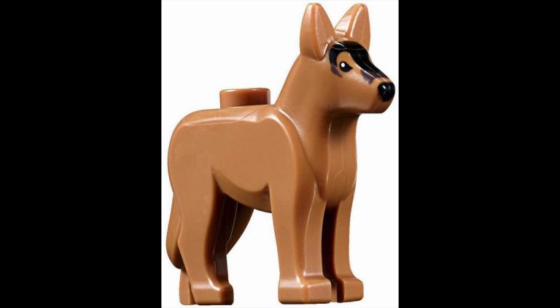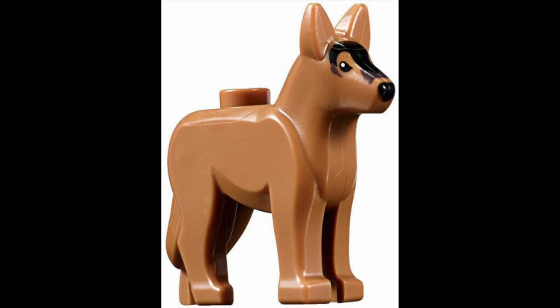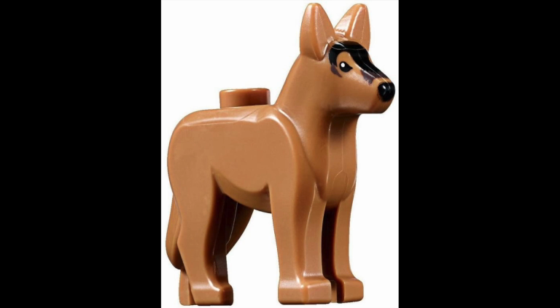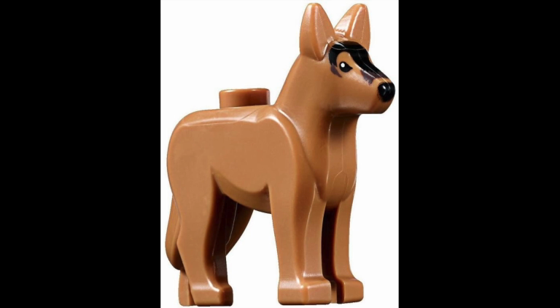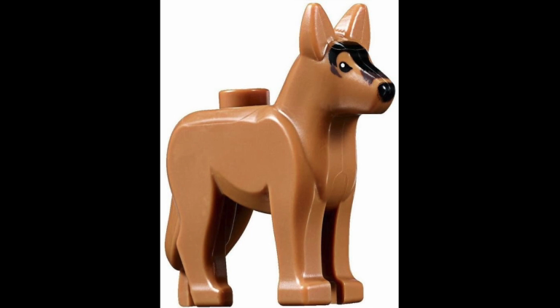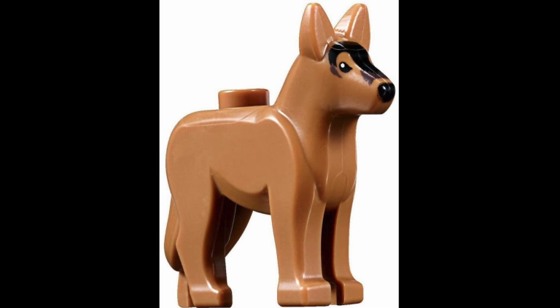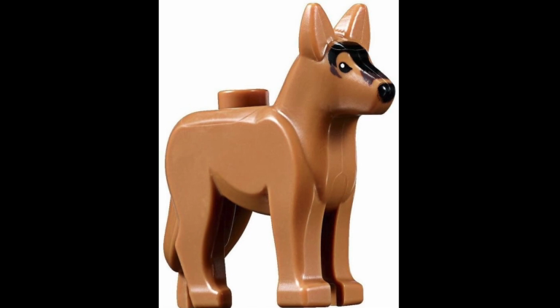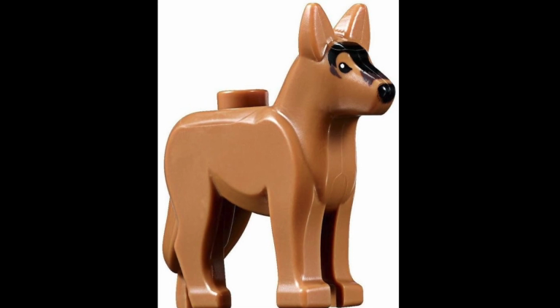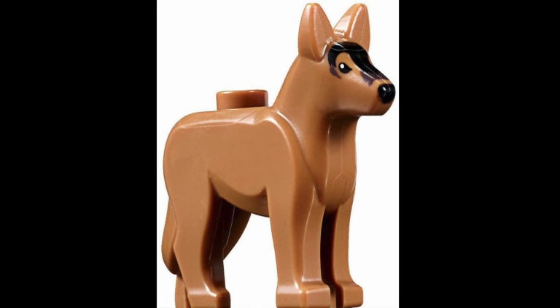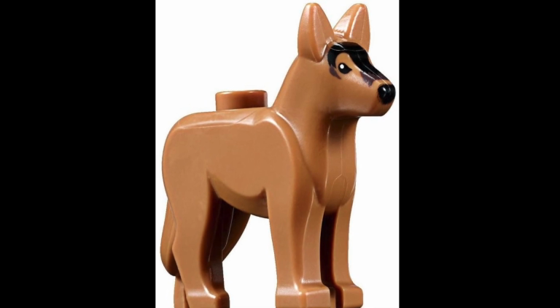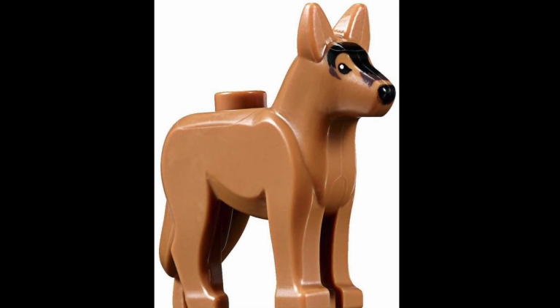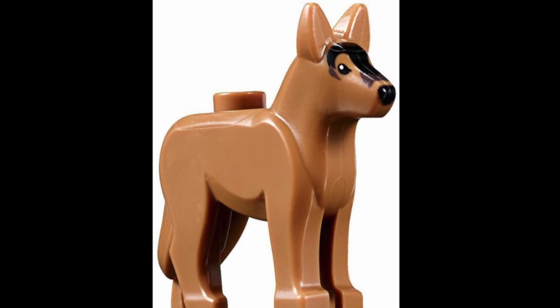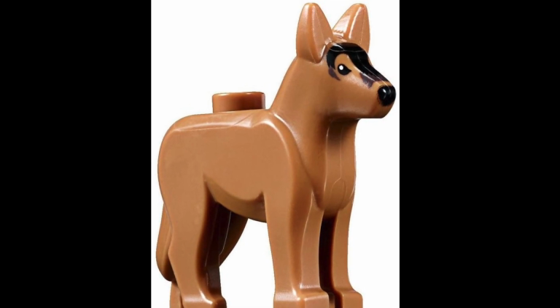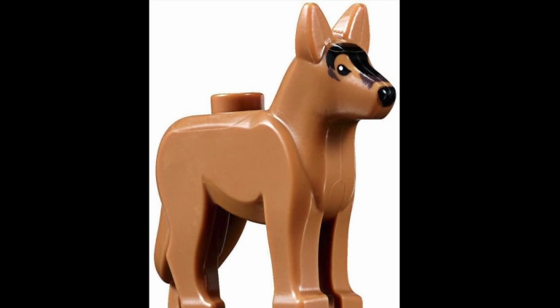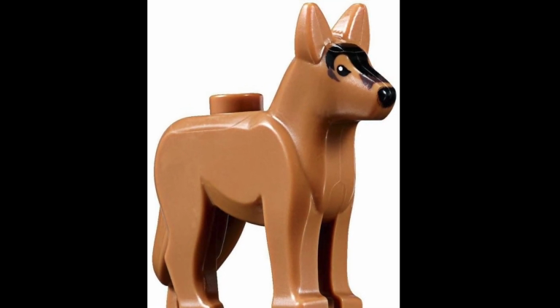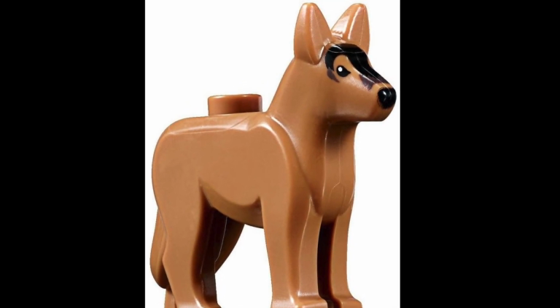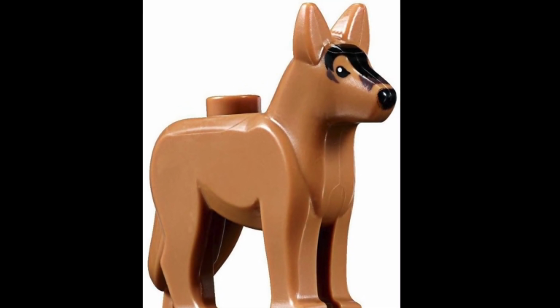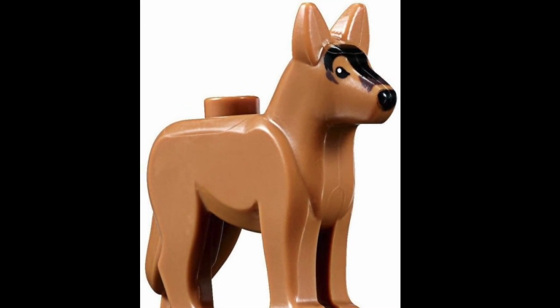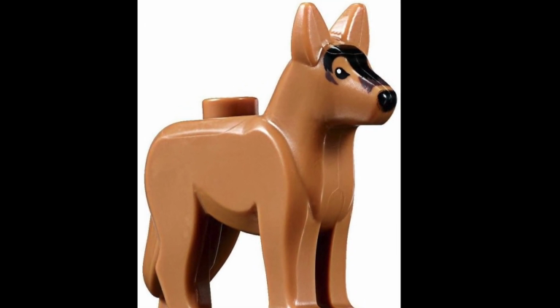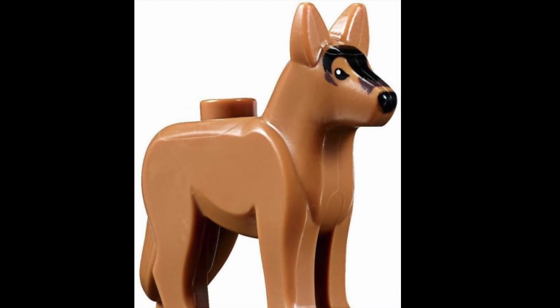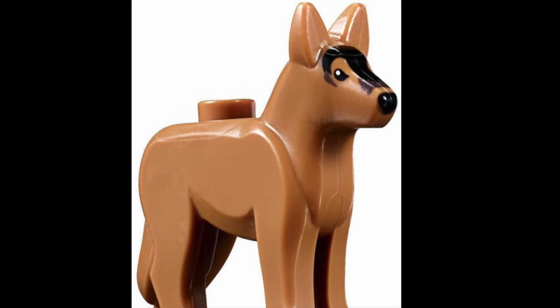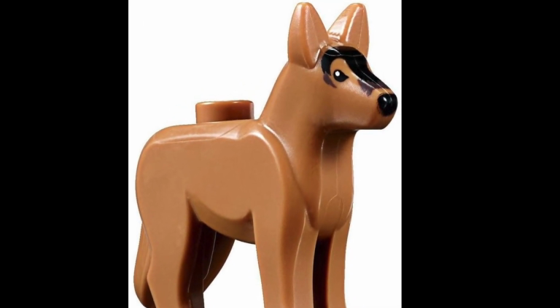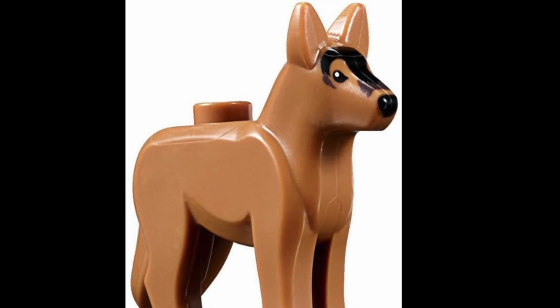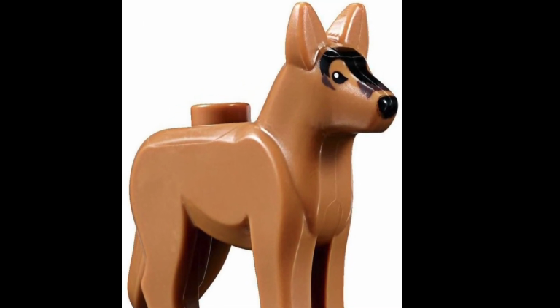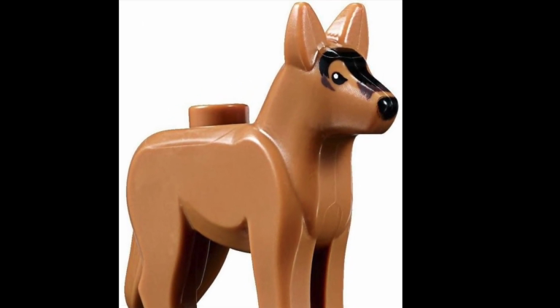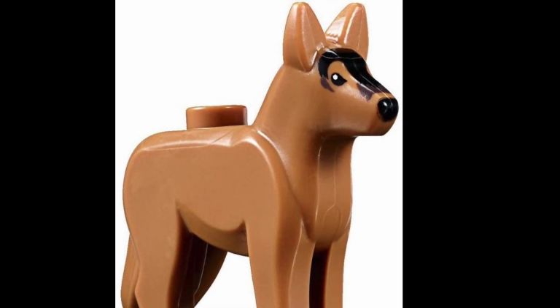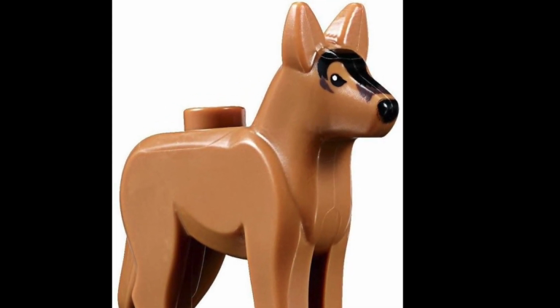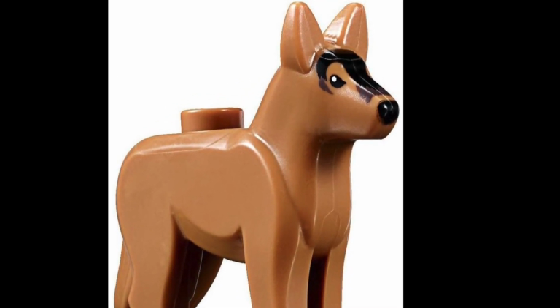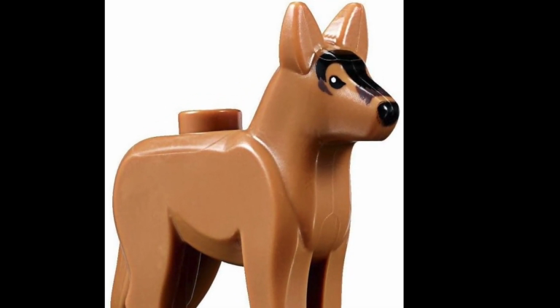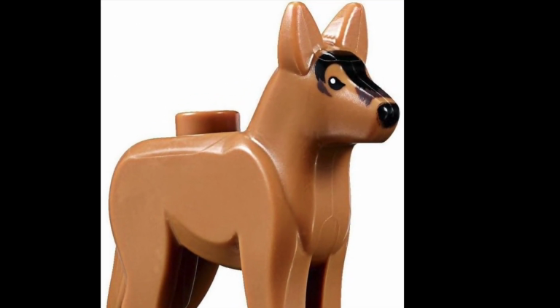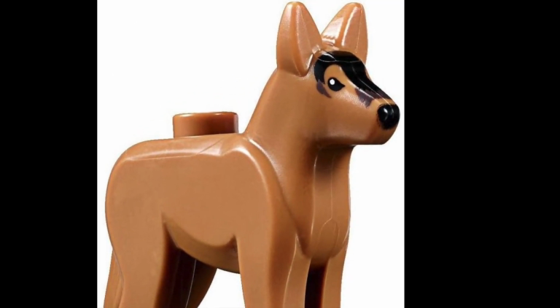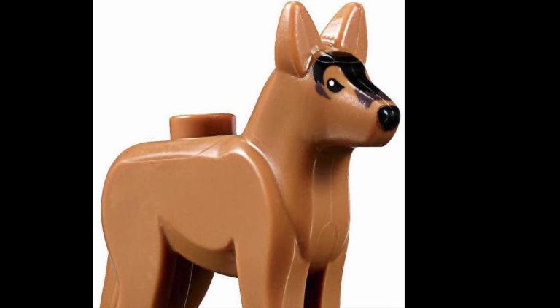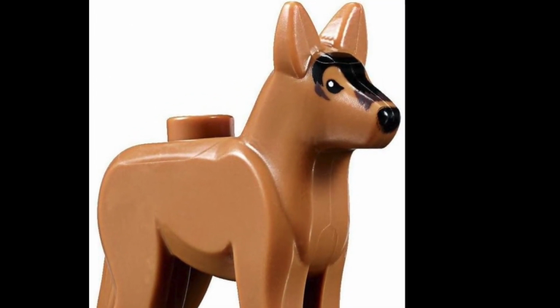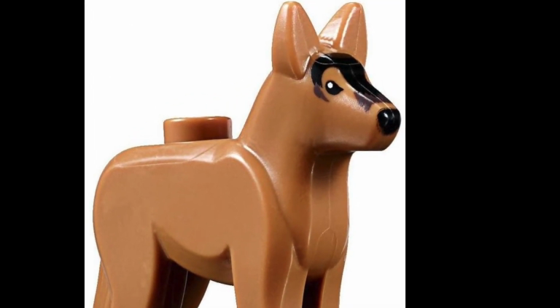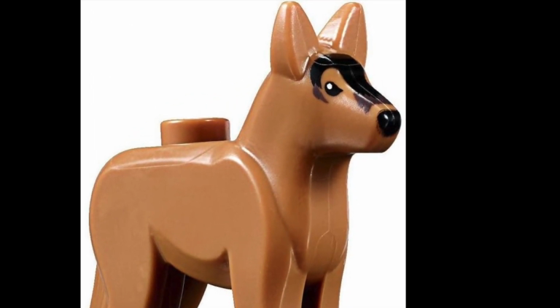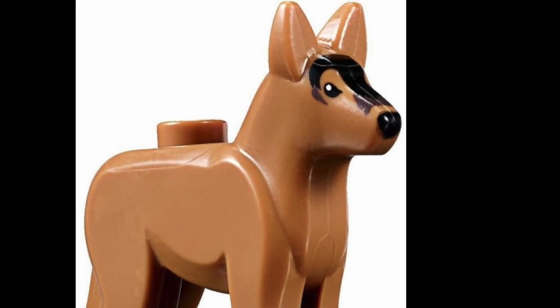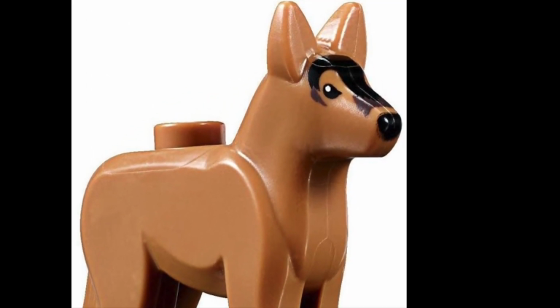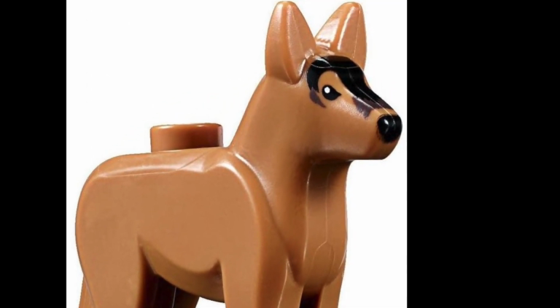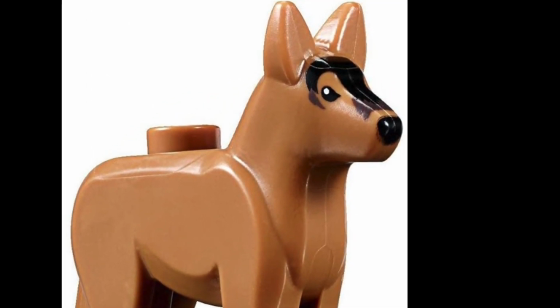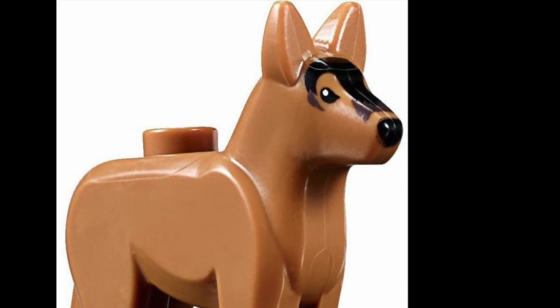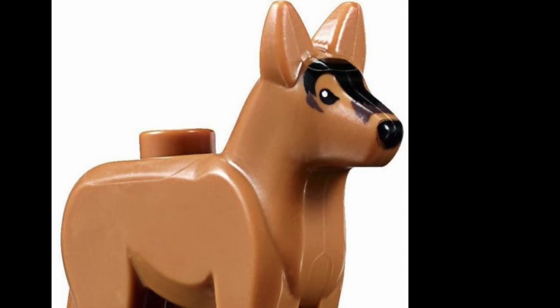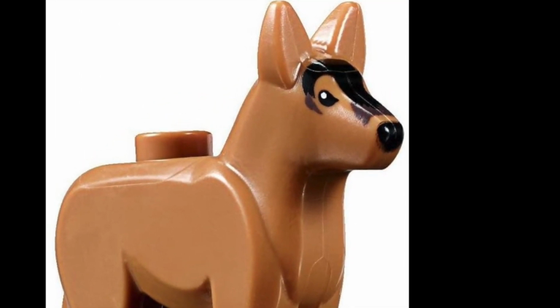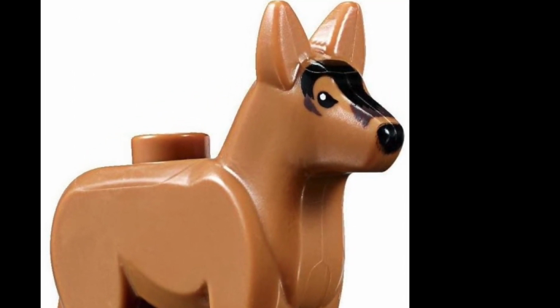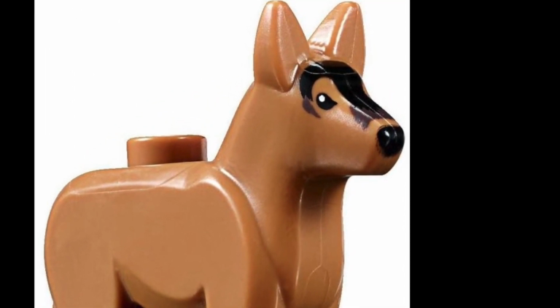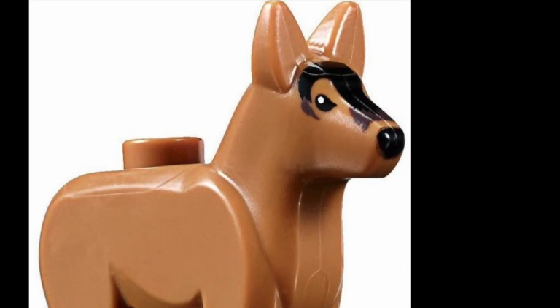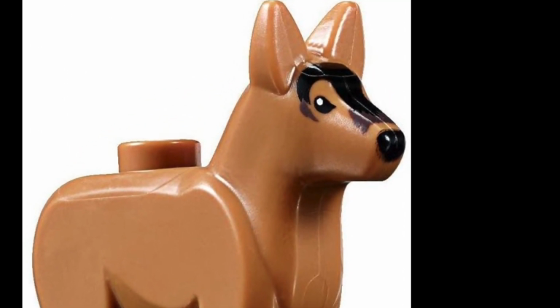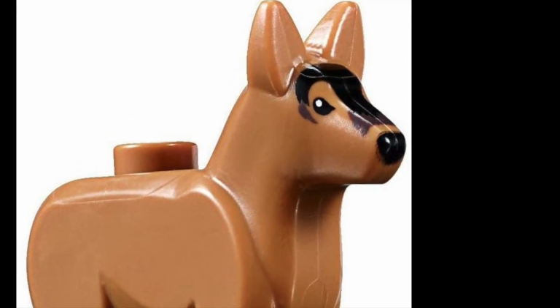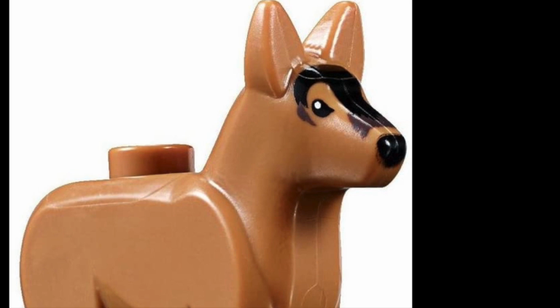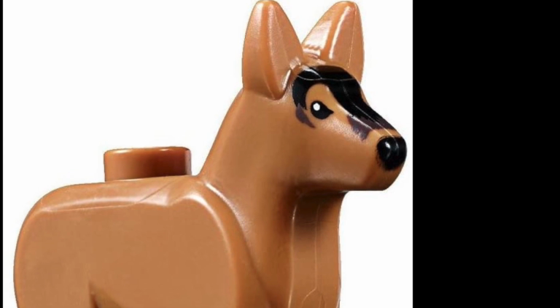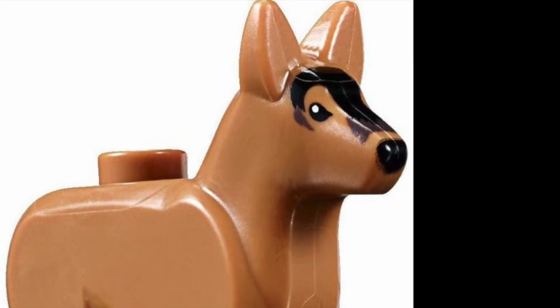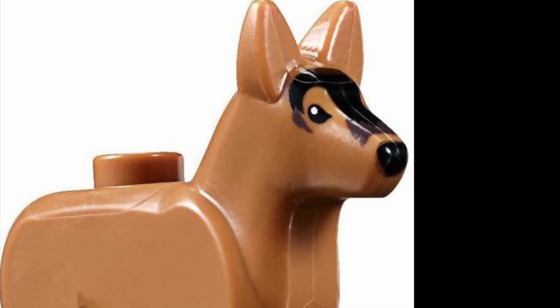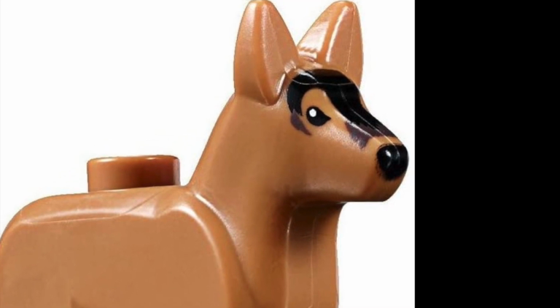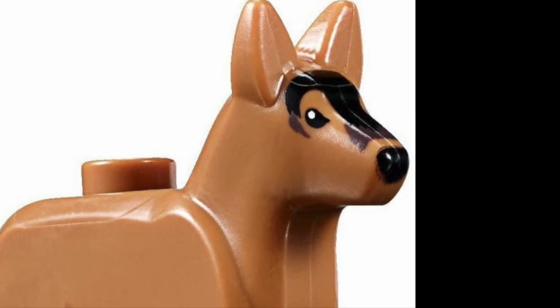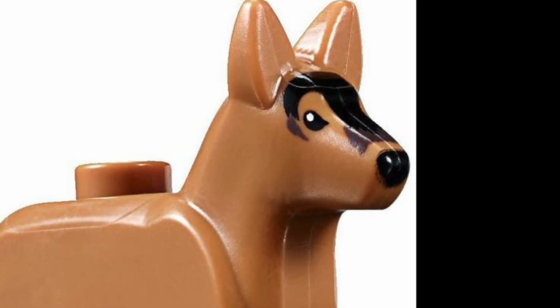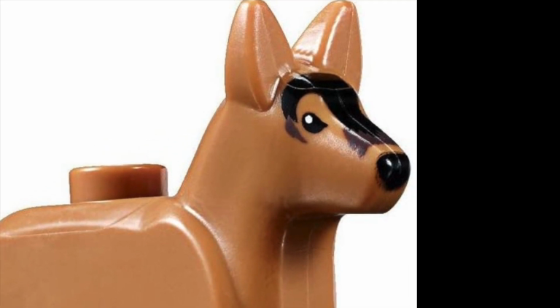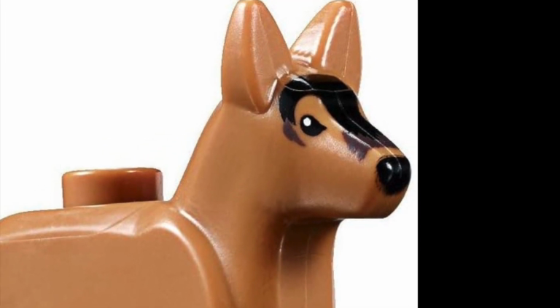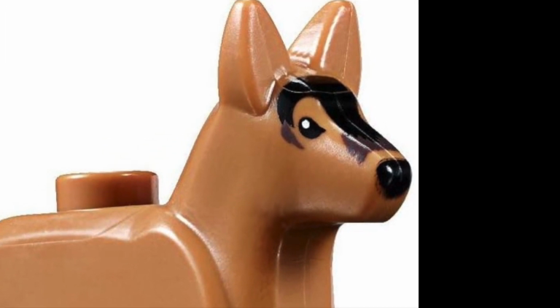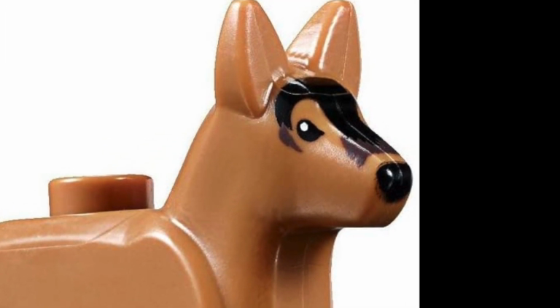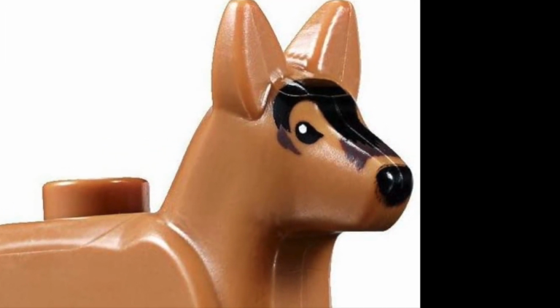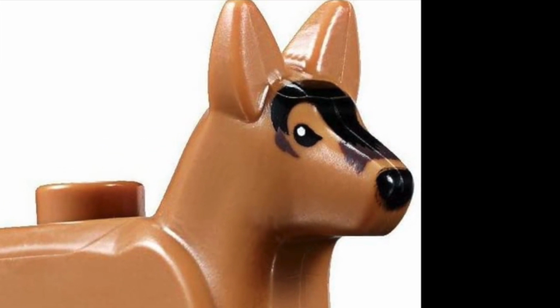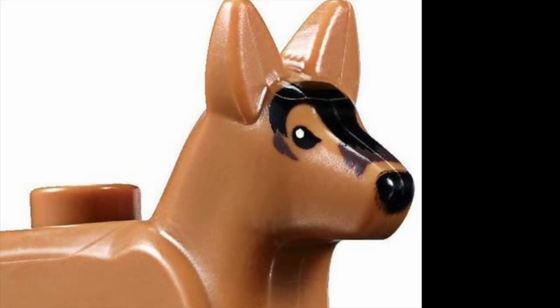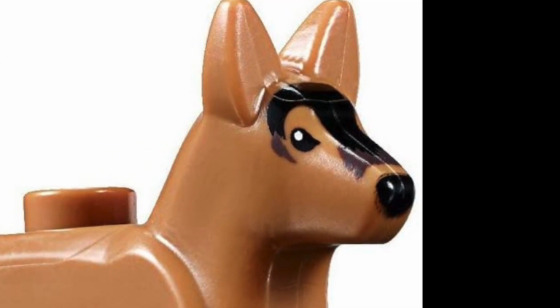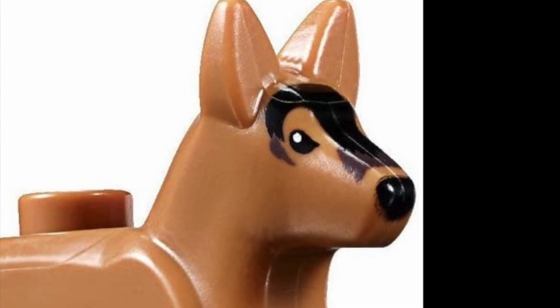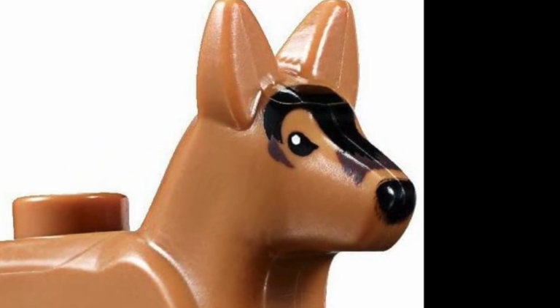So, you clicked on this video thinking, what is this — is this dog making stop motions now? Not quite, let me explain.